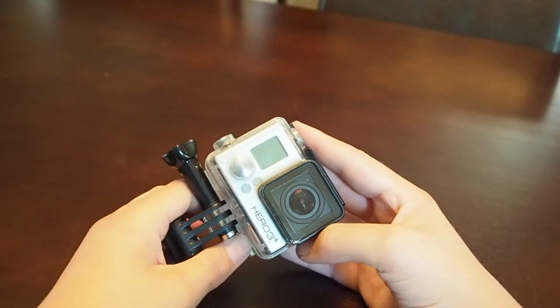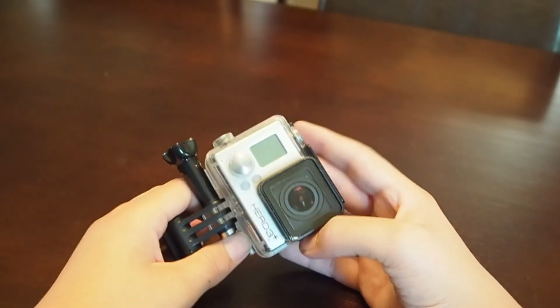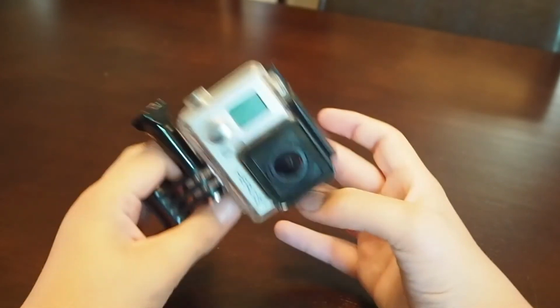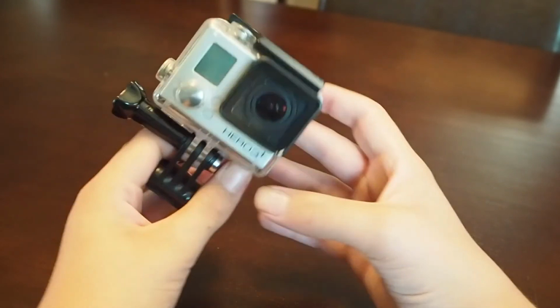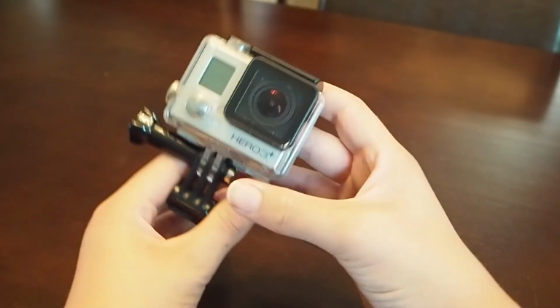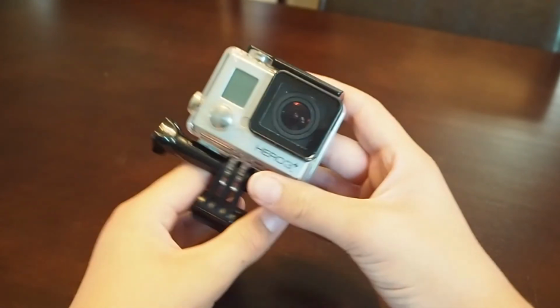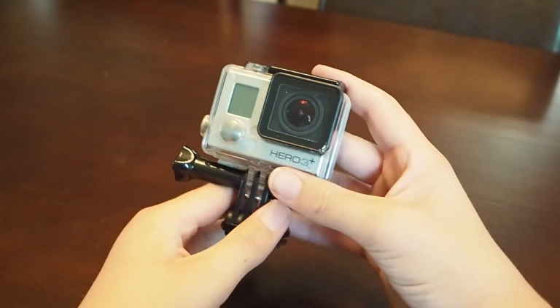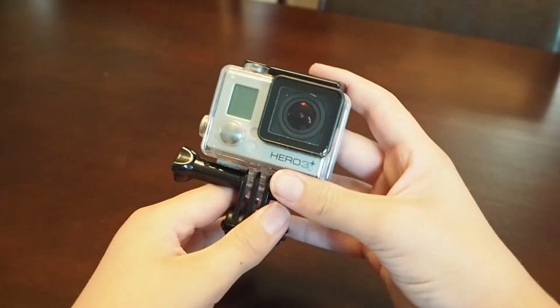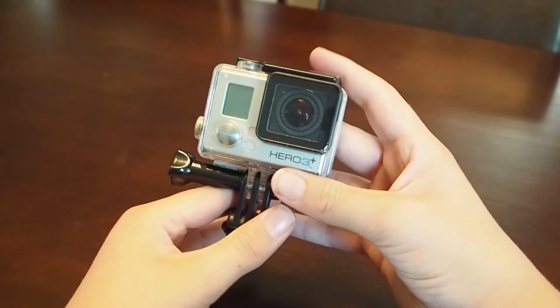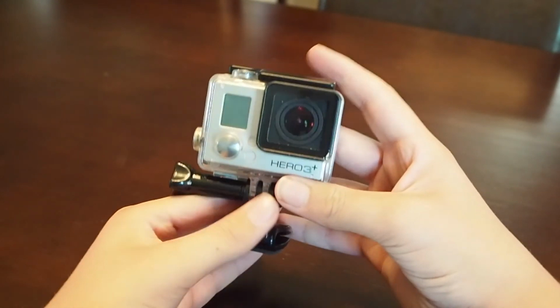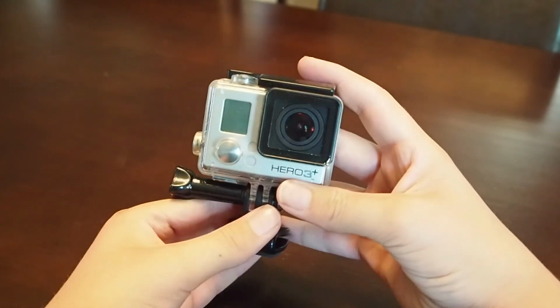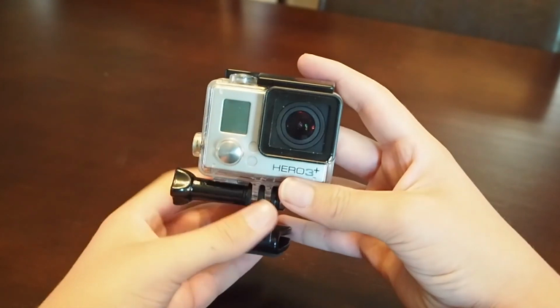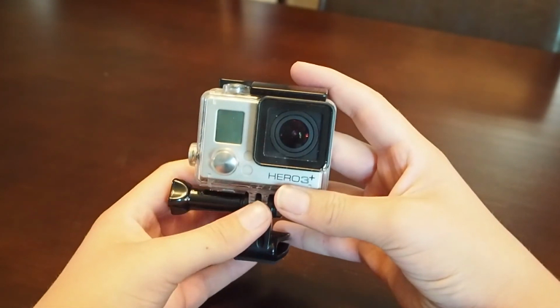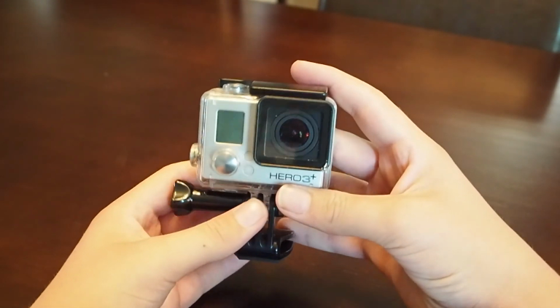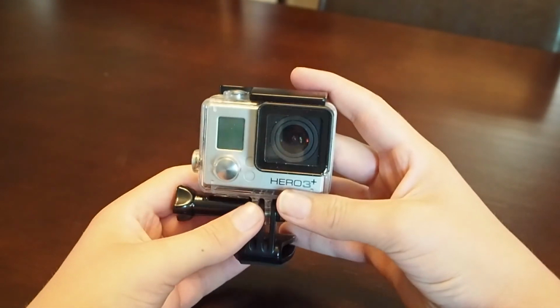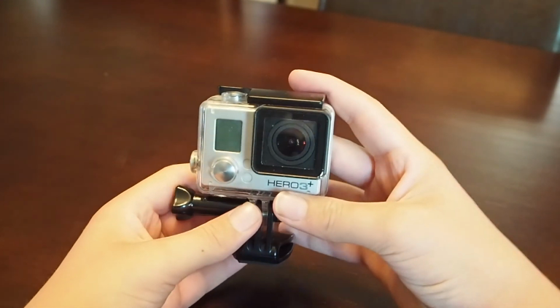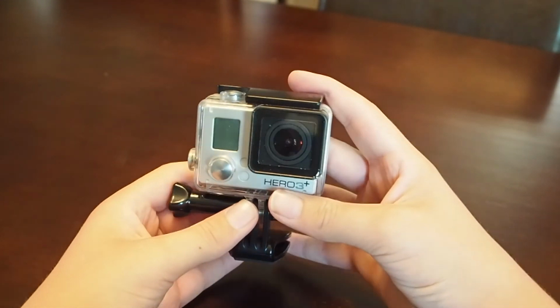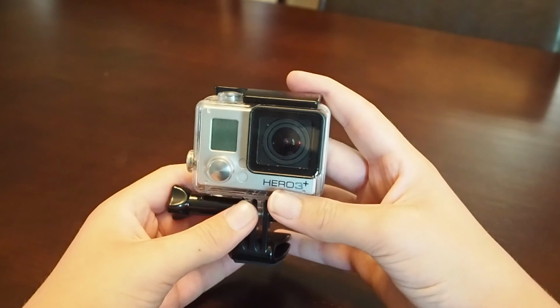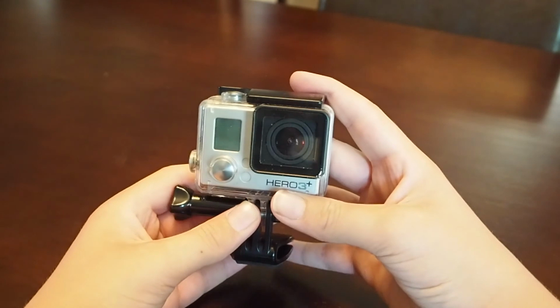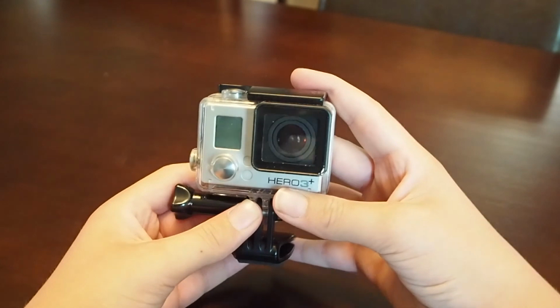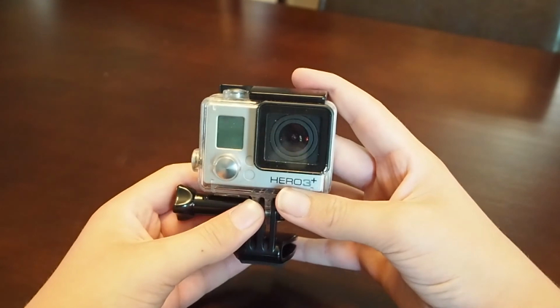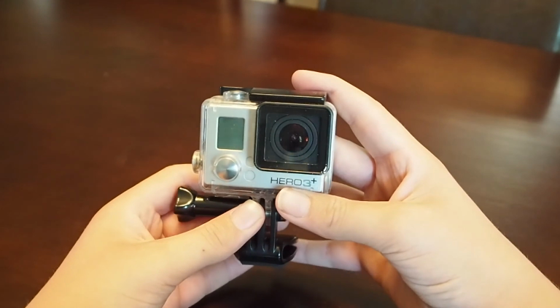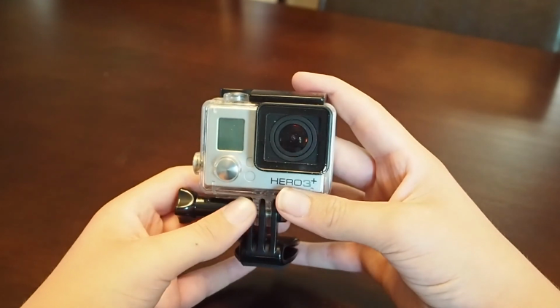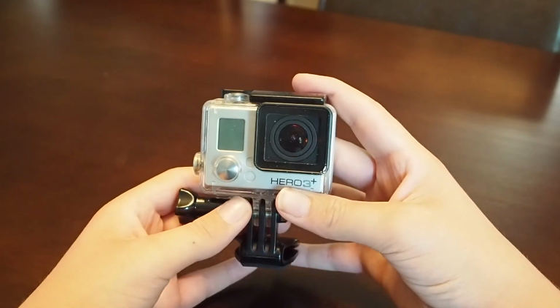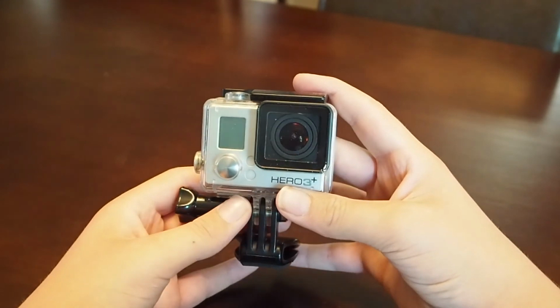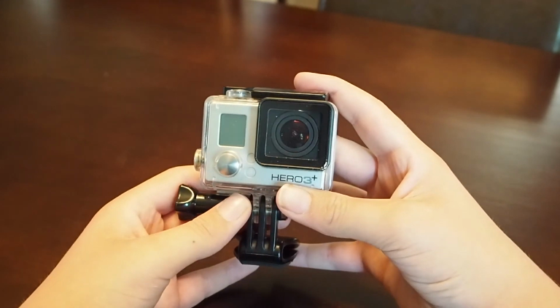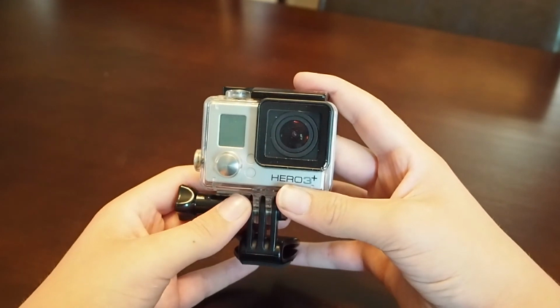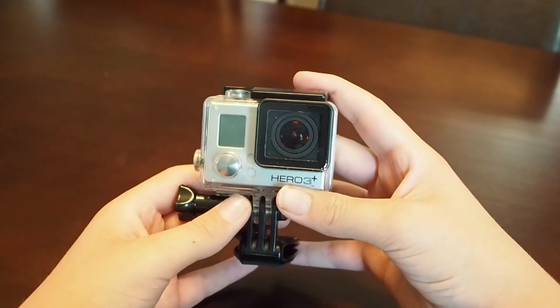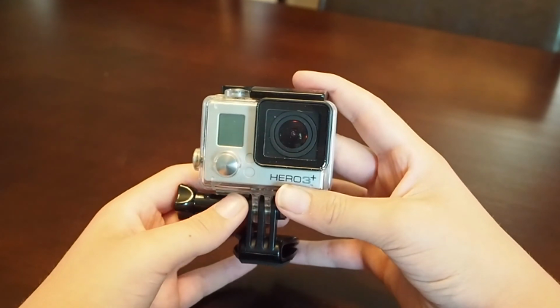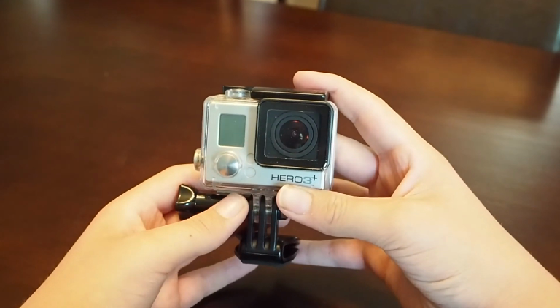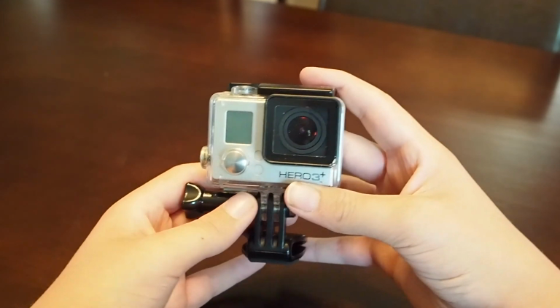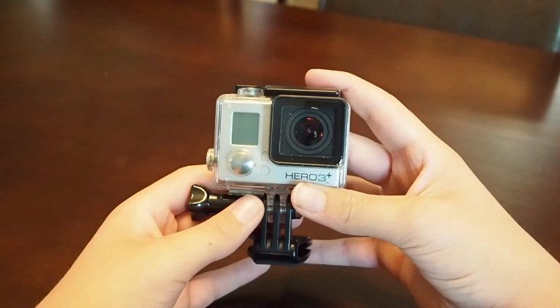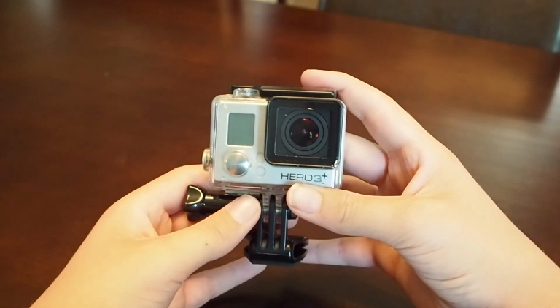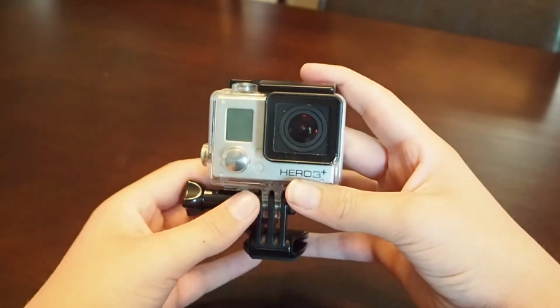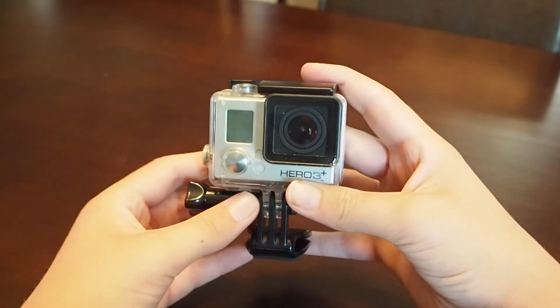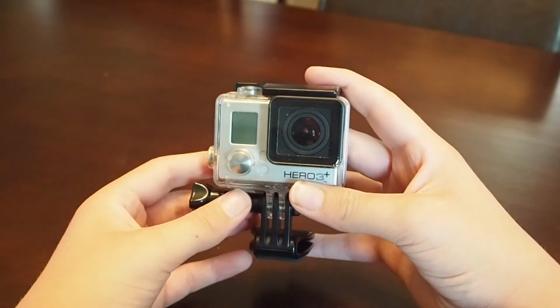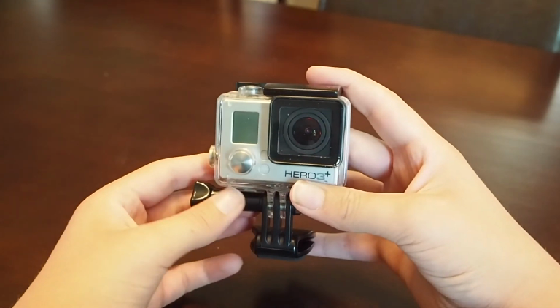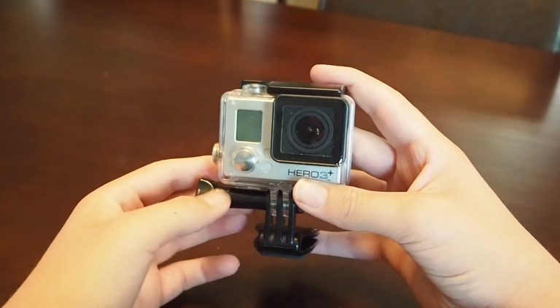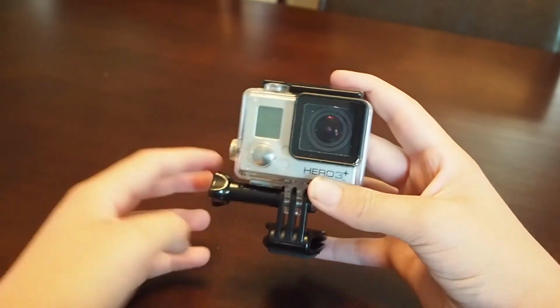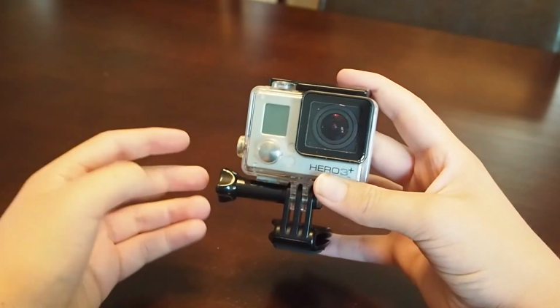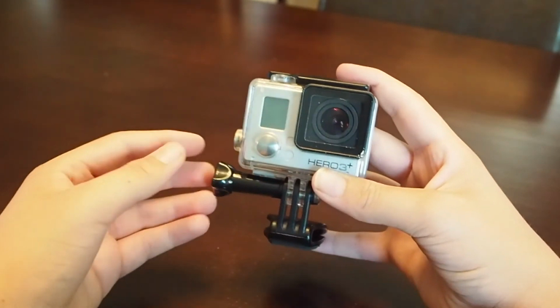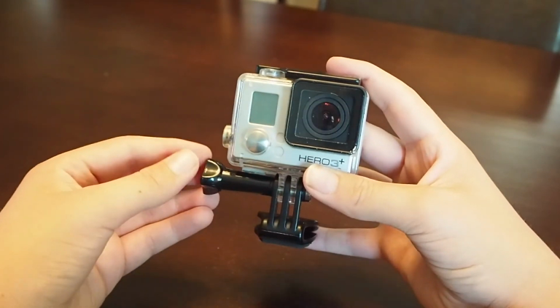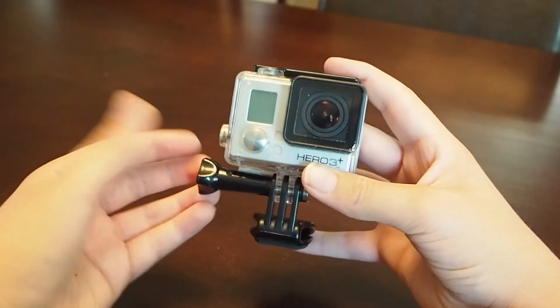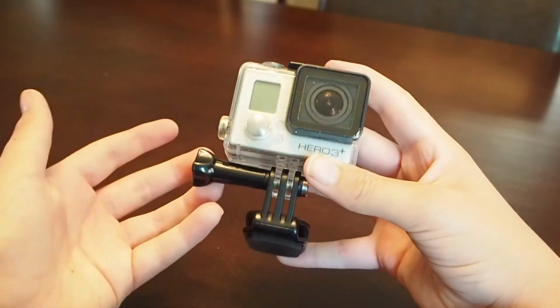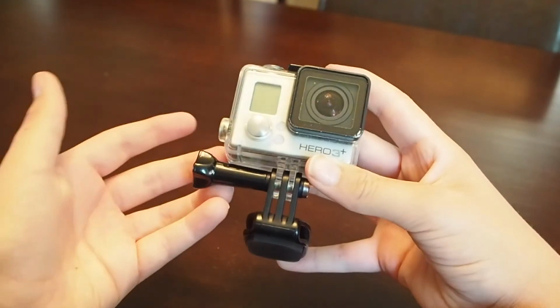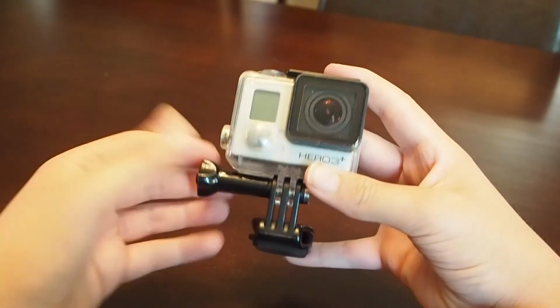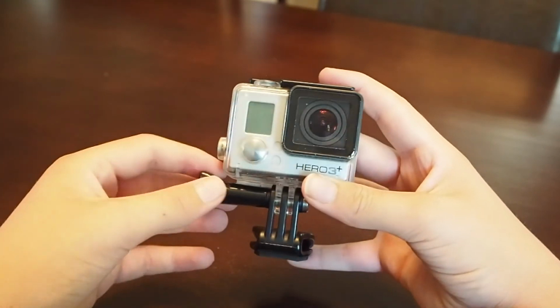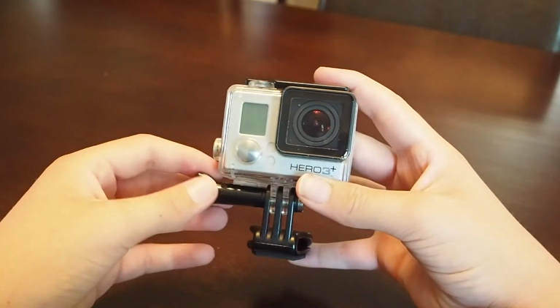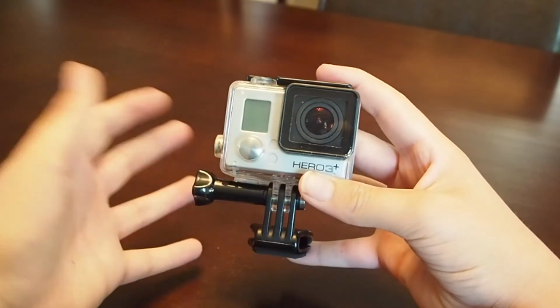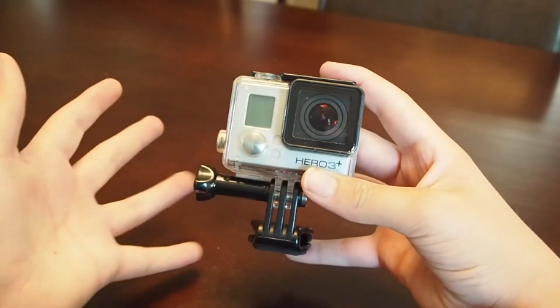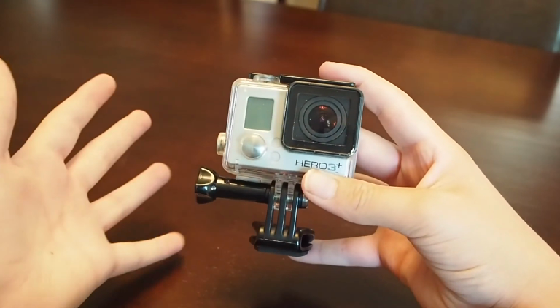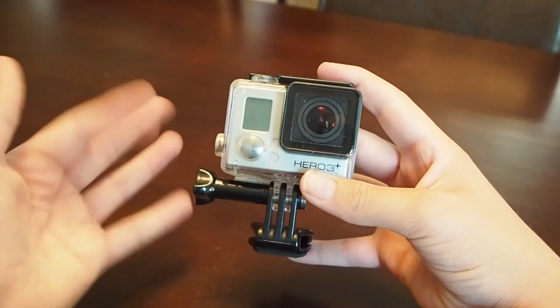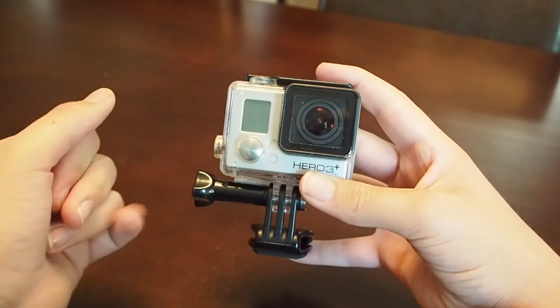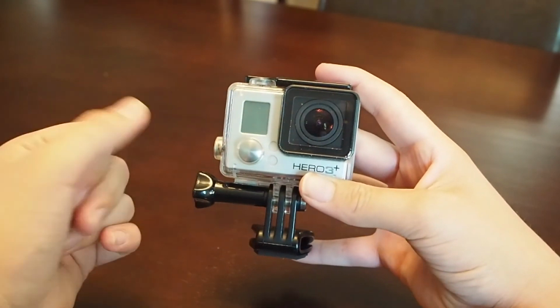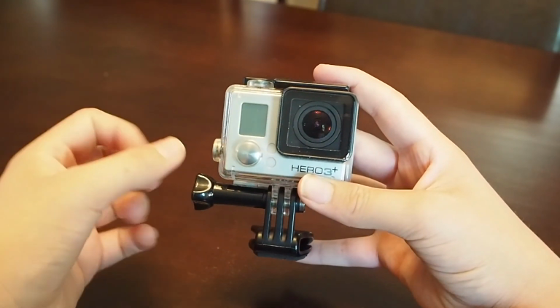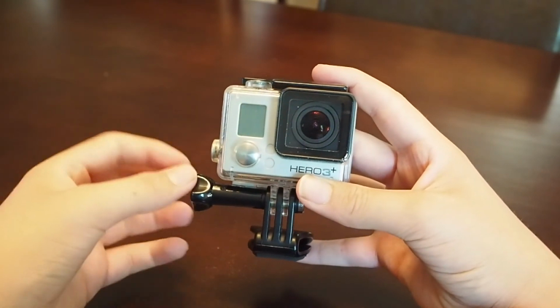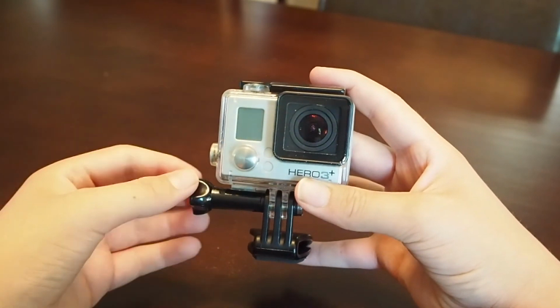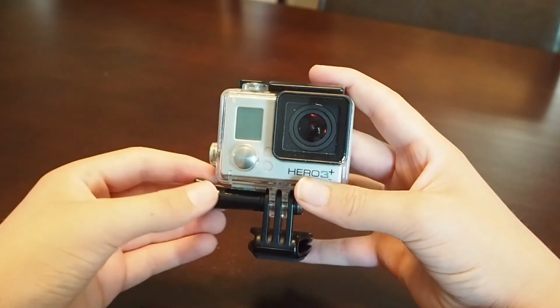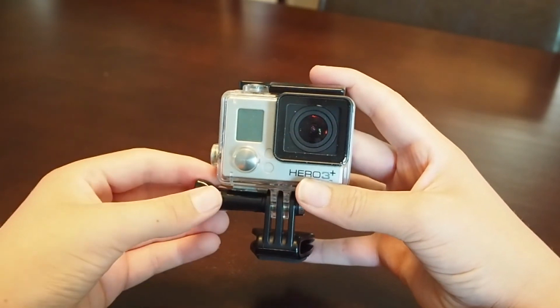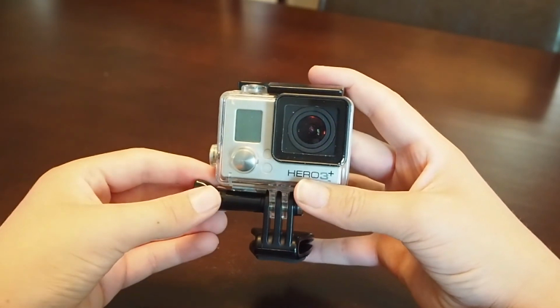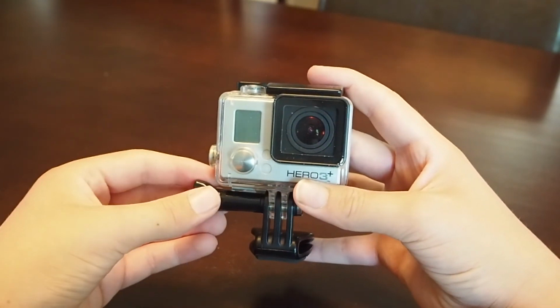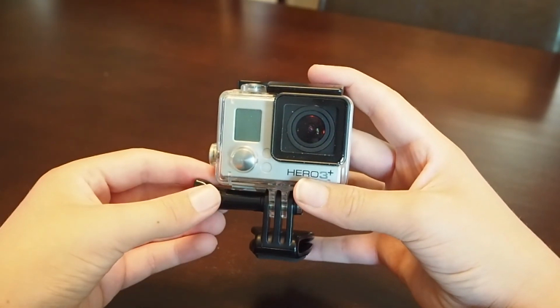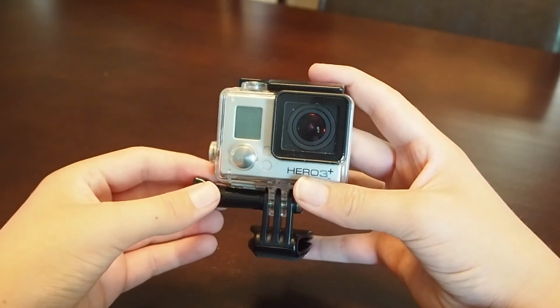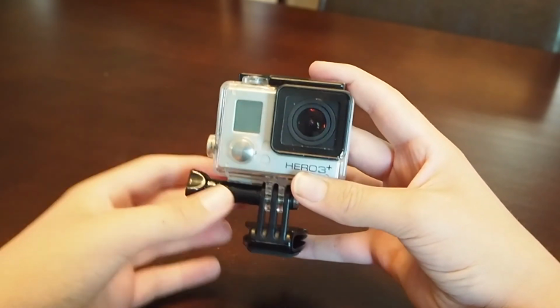Alright, those are all the uses of this thing. Now we're going to go out and I'm going to see how many of these I can use in just a standard filming experience.